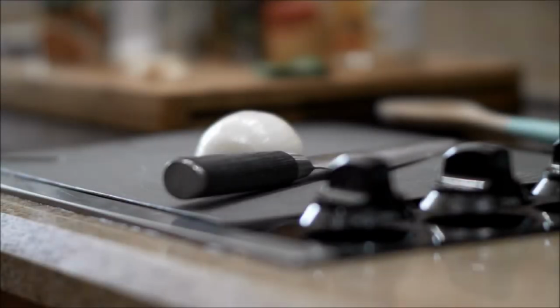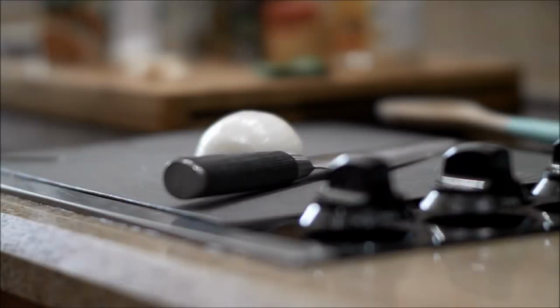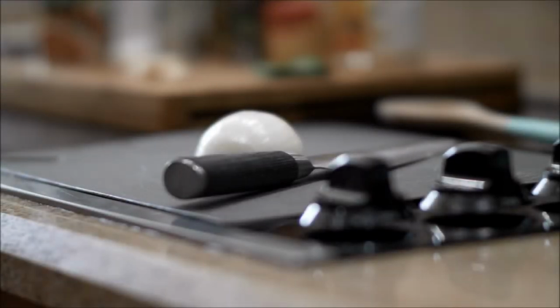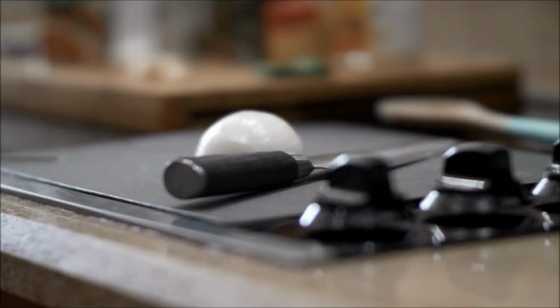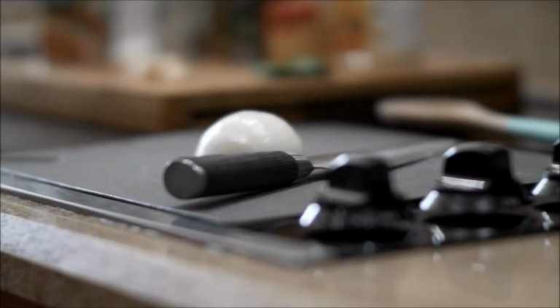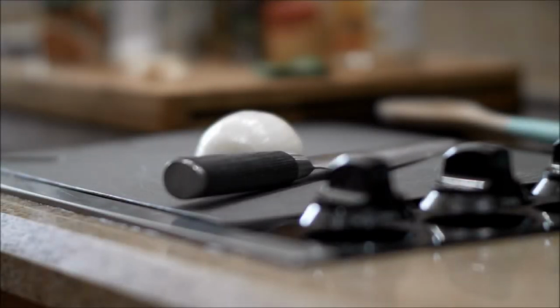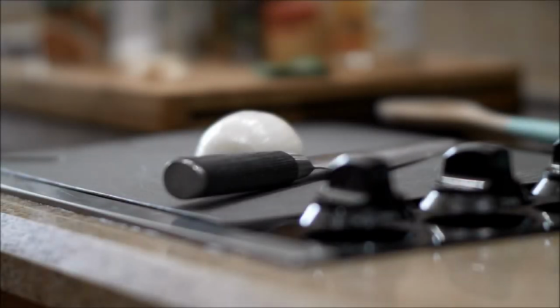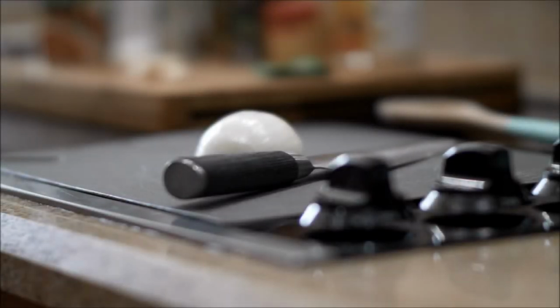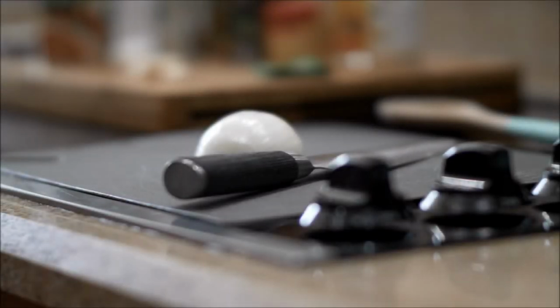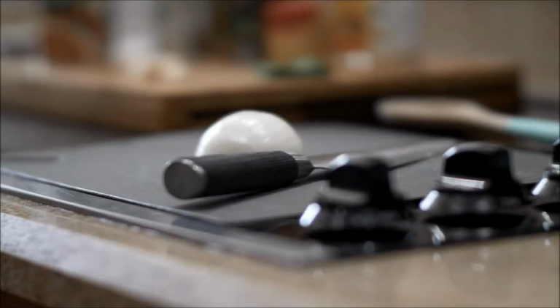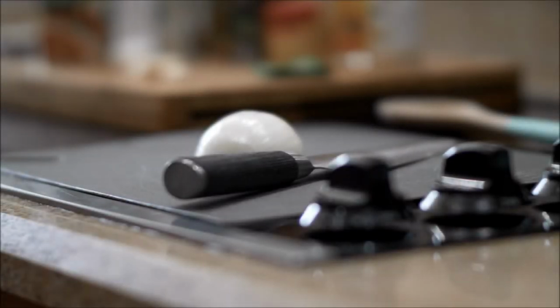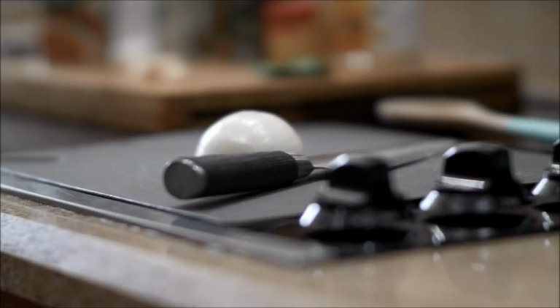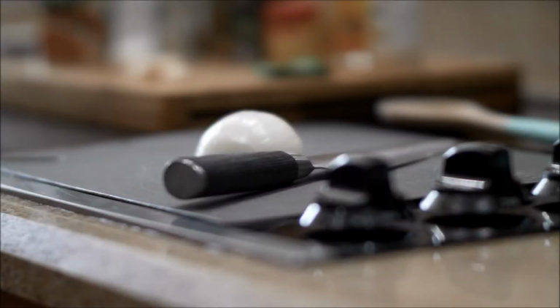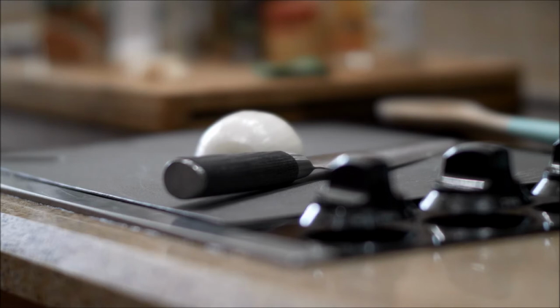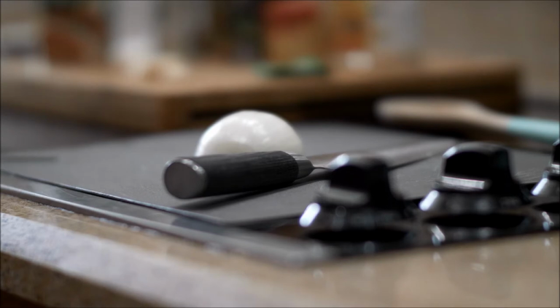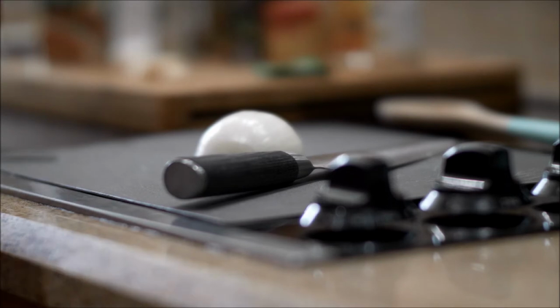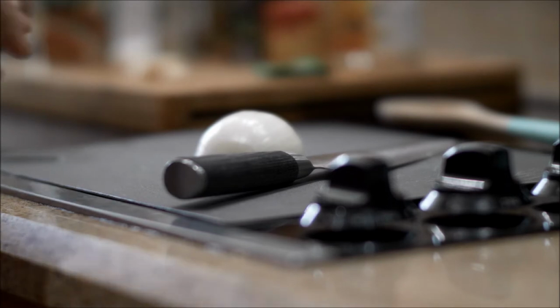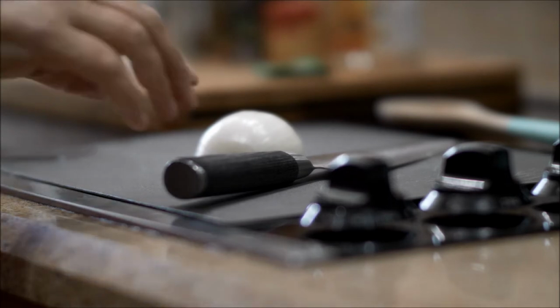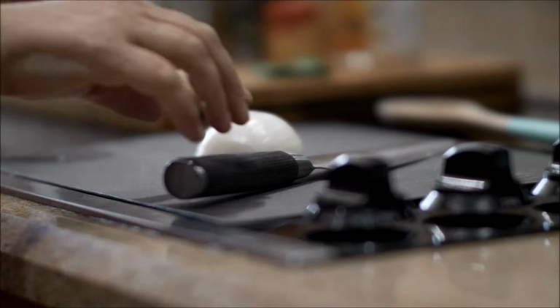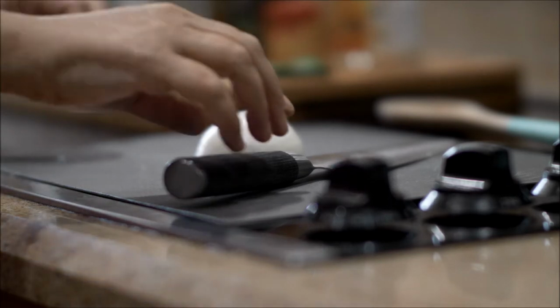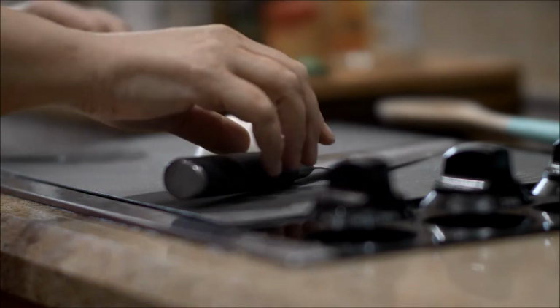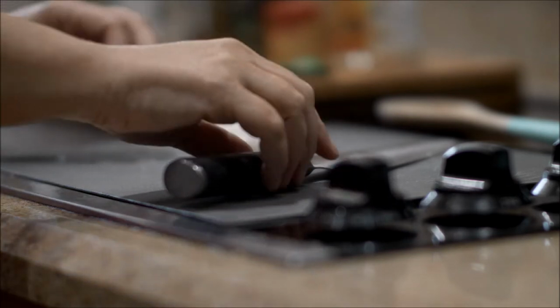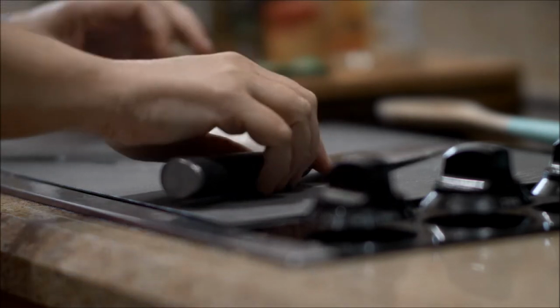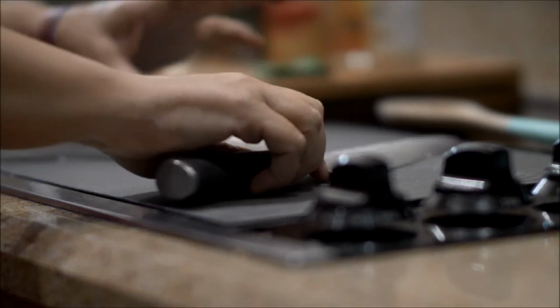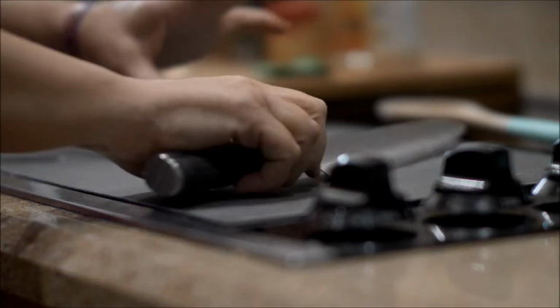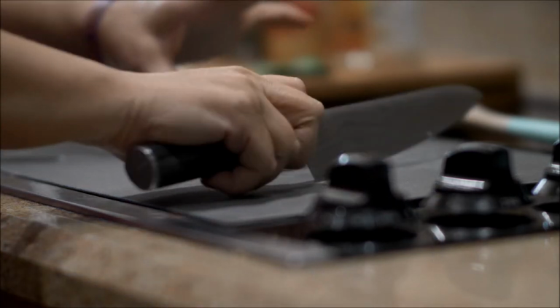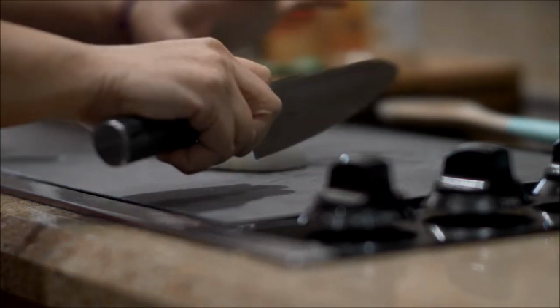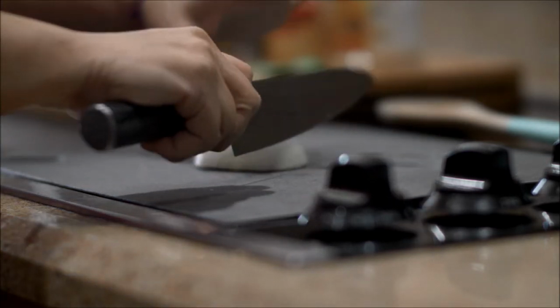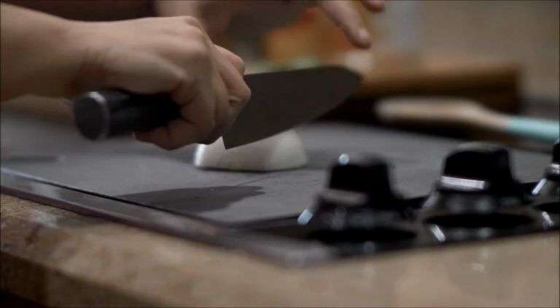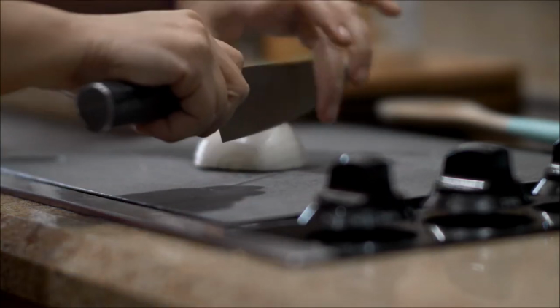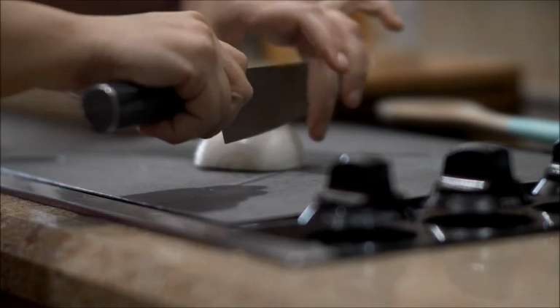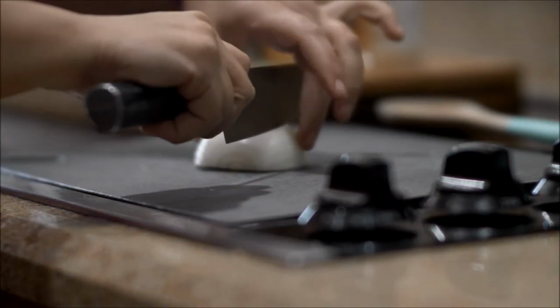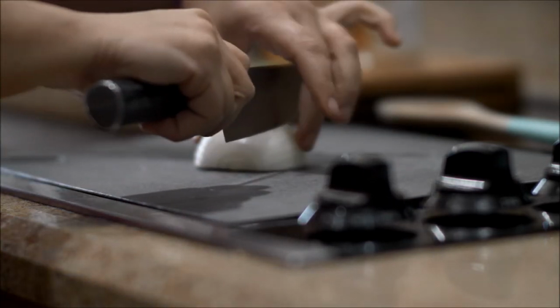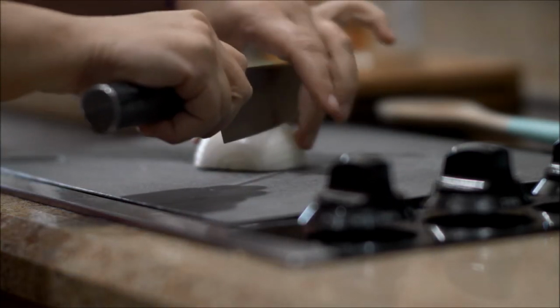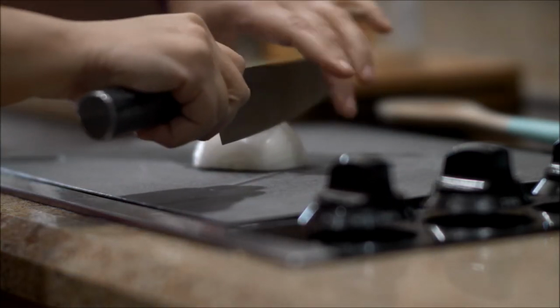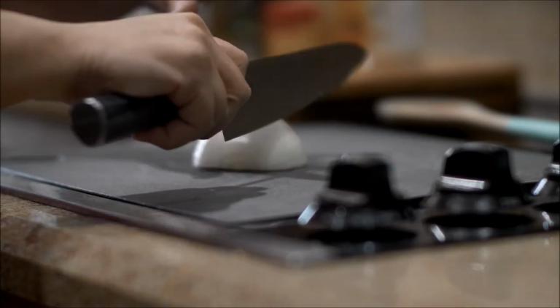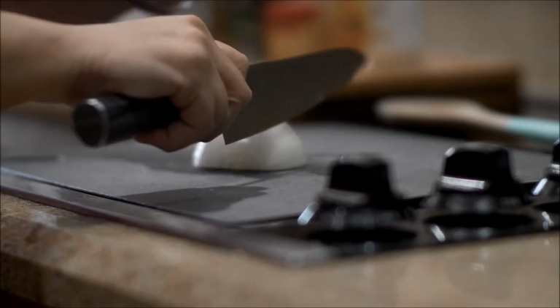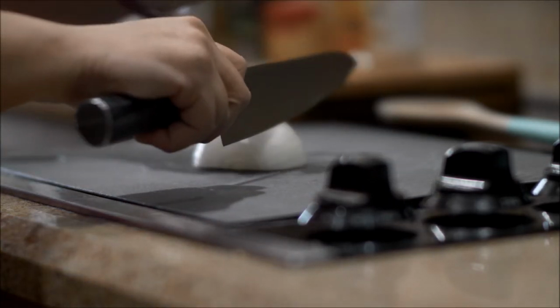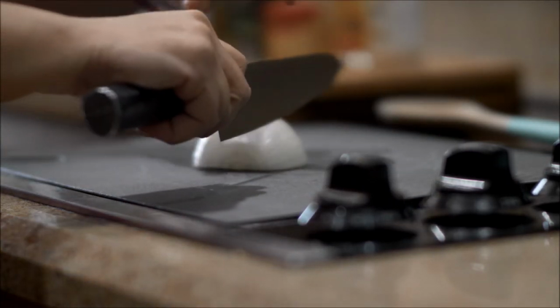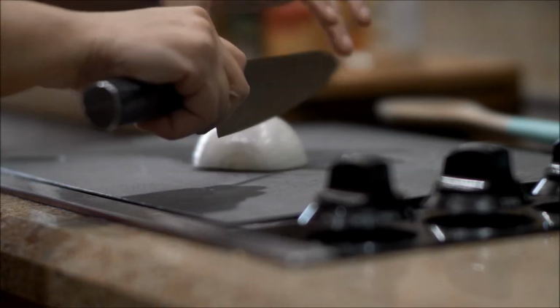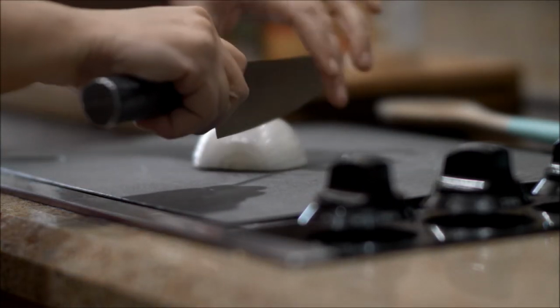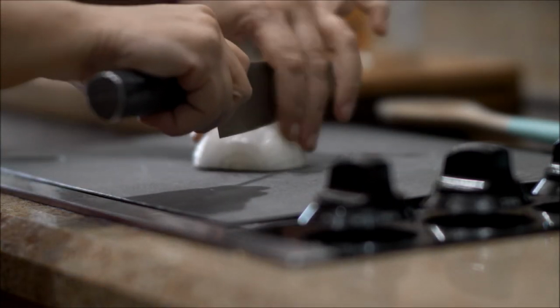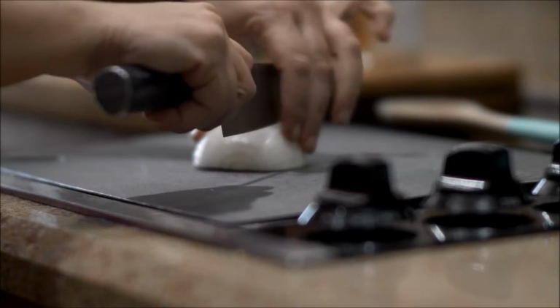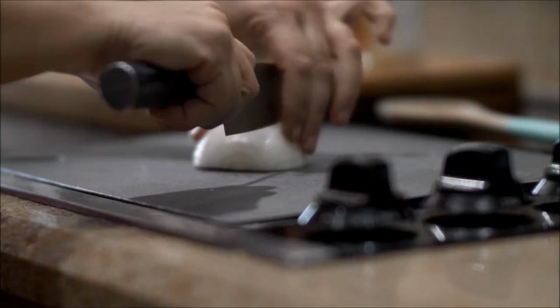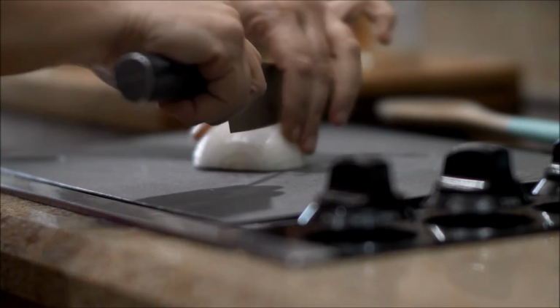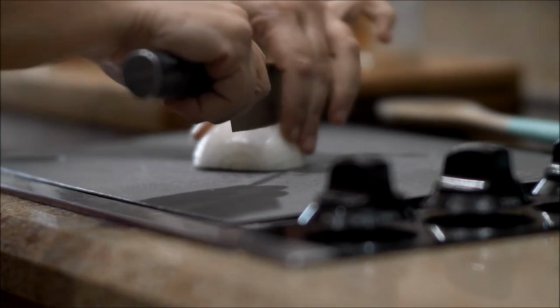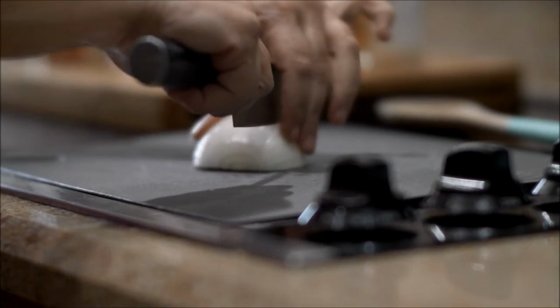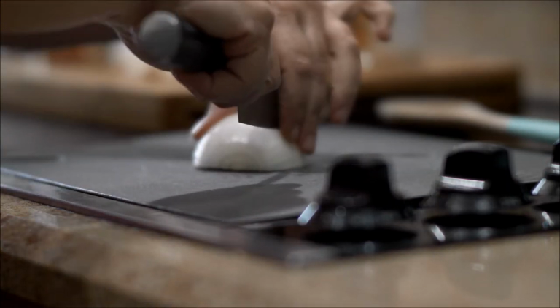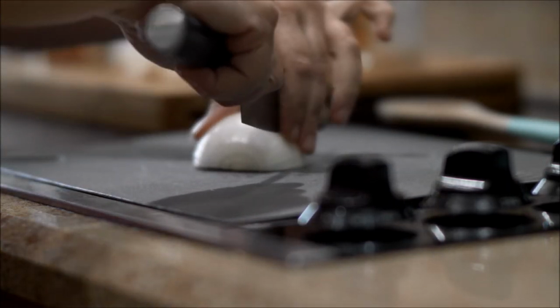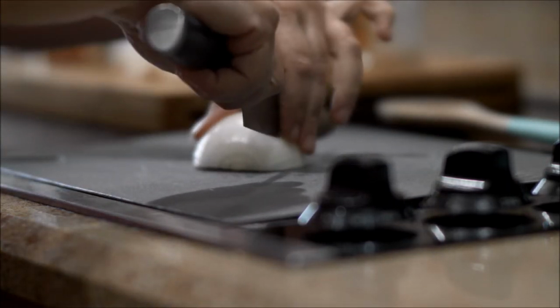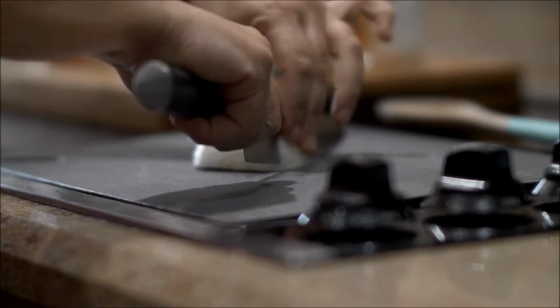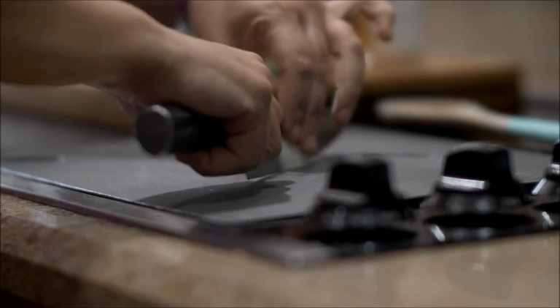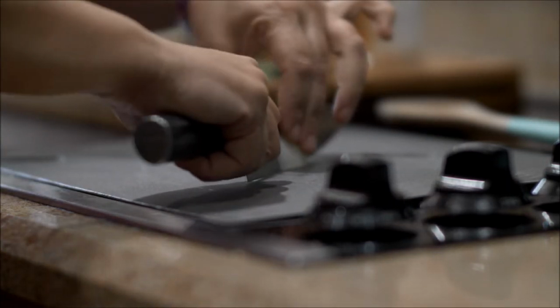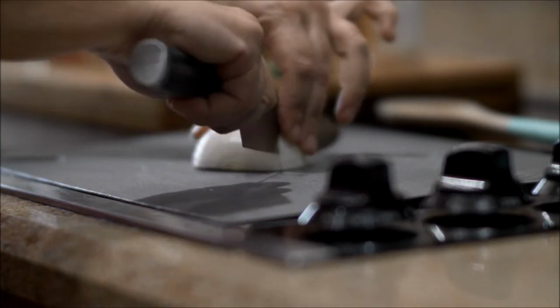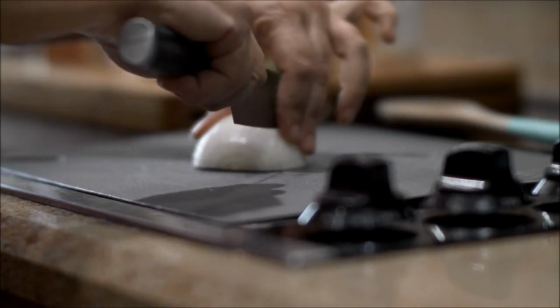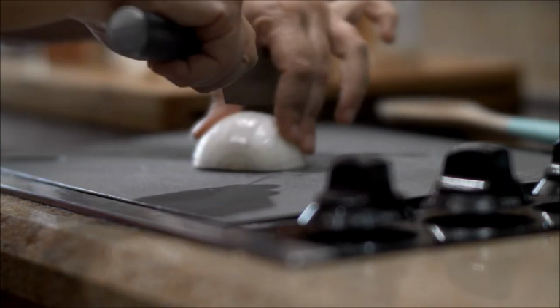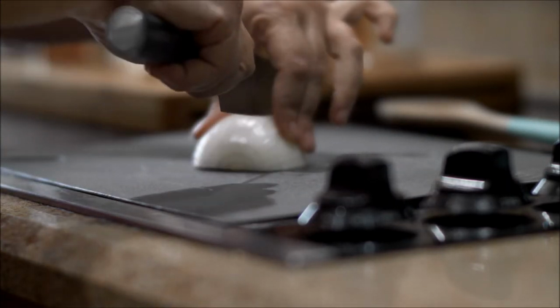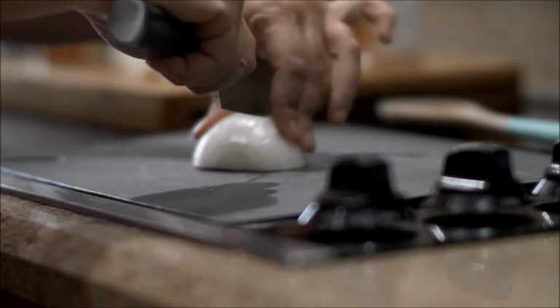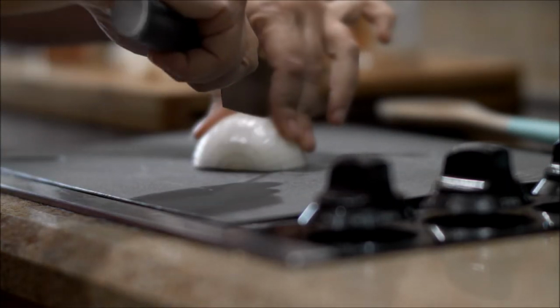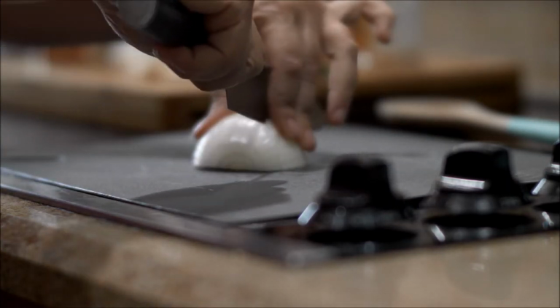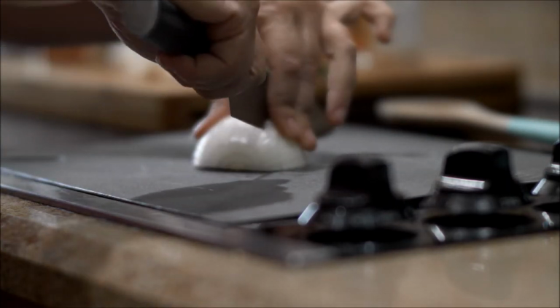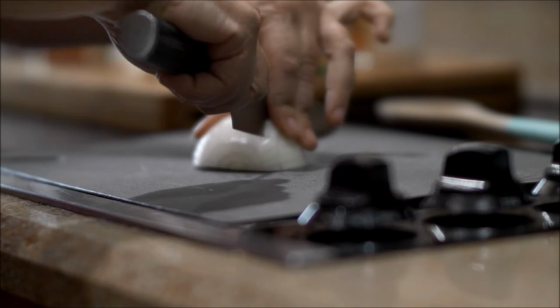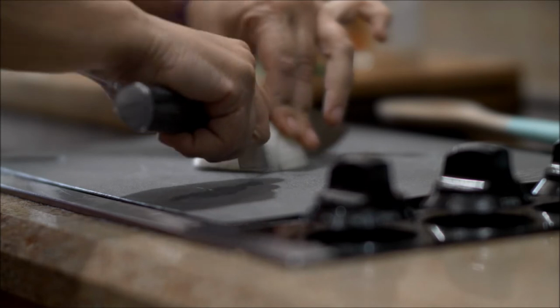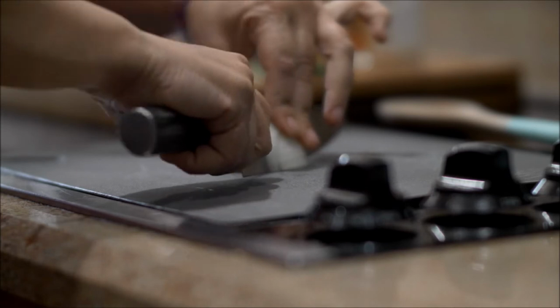Hi everybody, welcome back to Mama Lori's kitchen. Today we're going to be making empanadas.